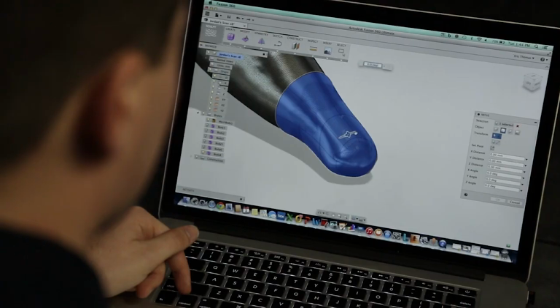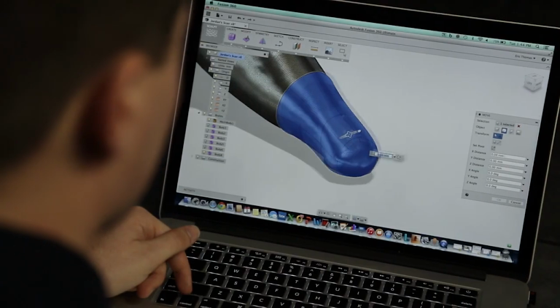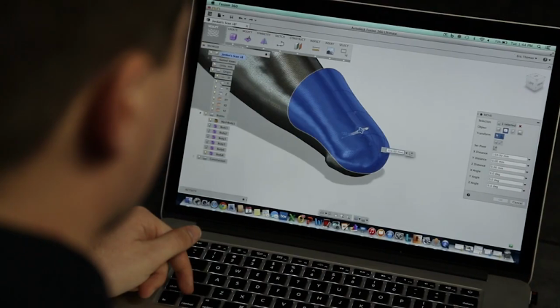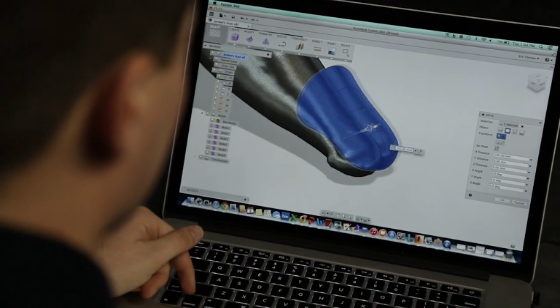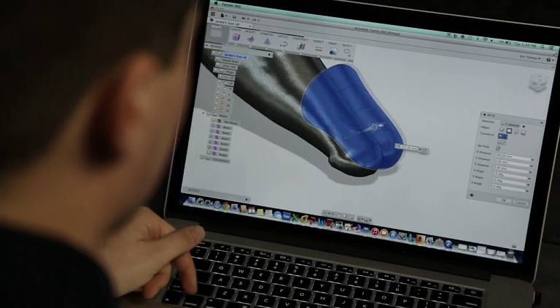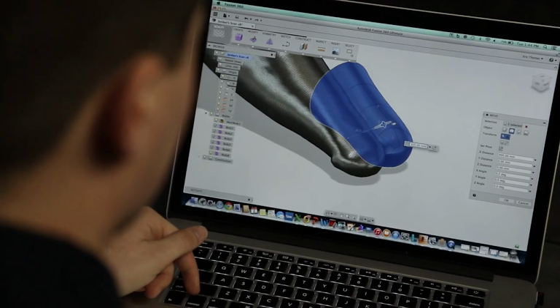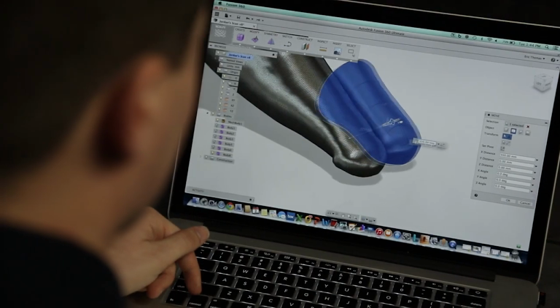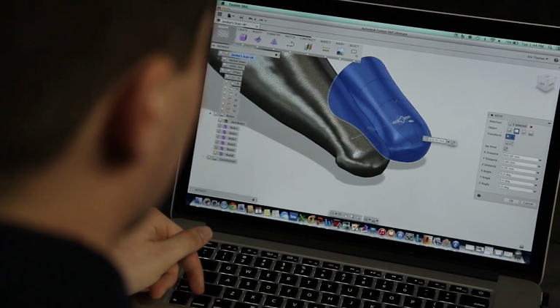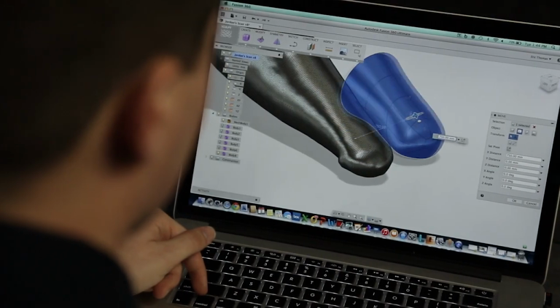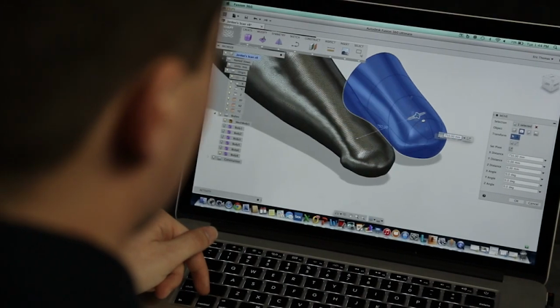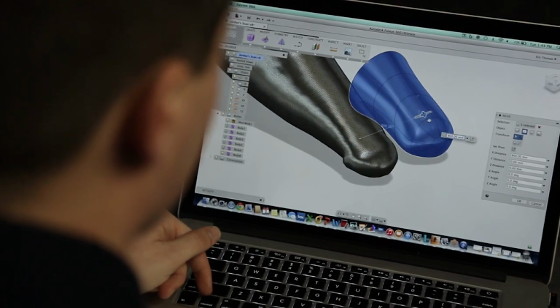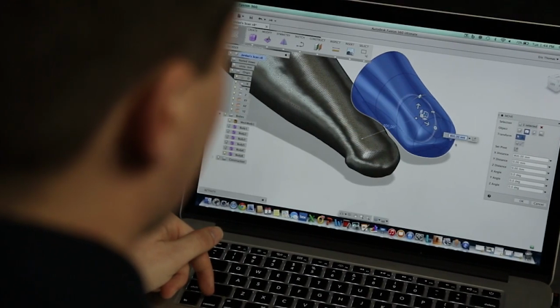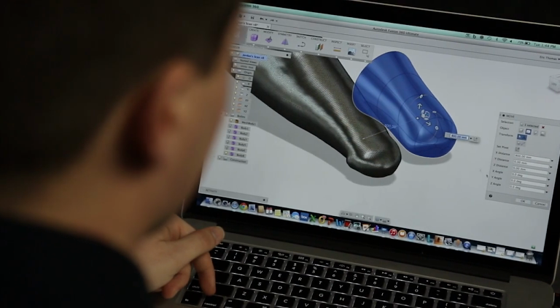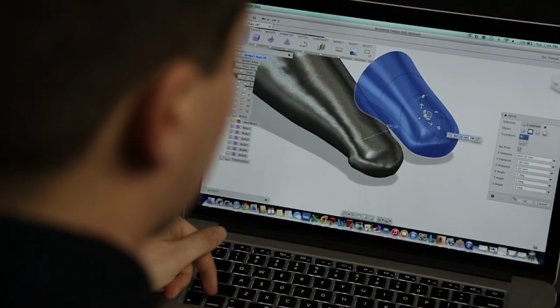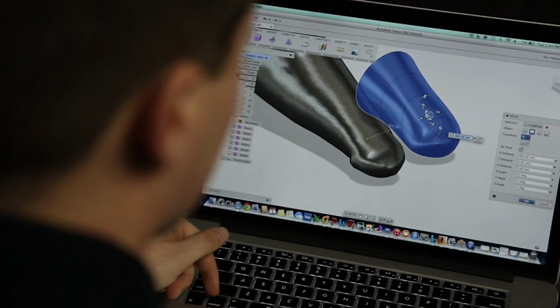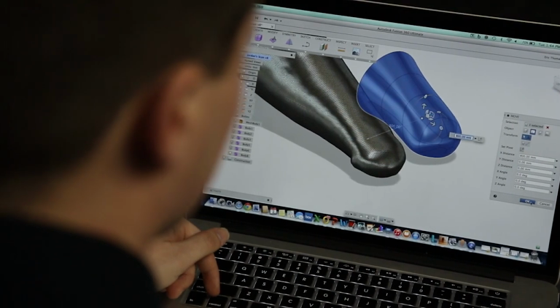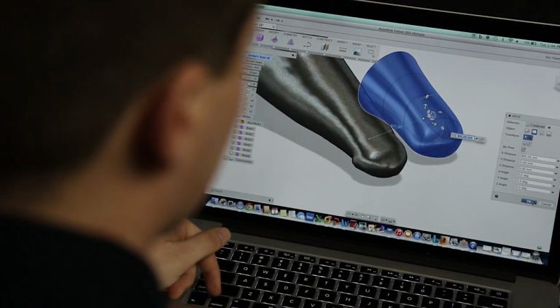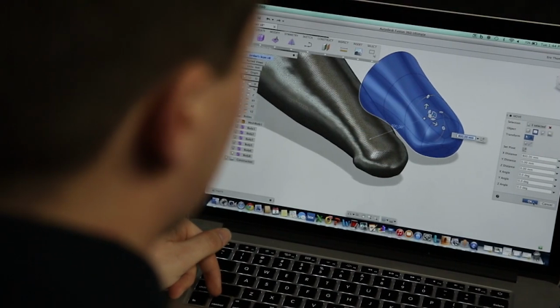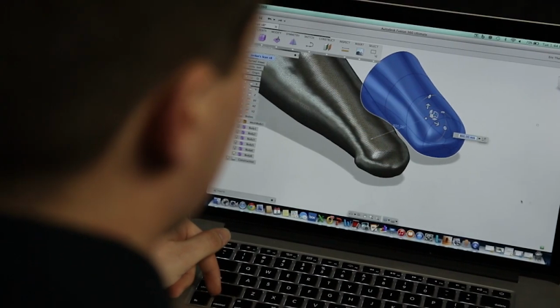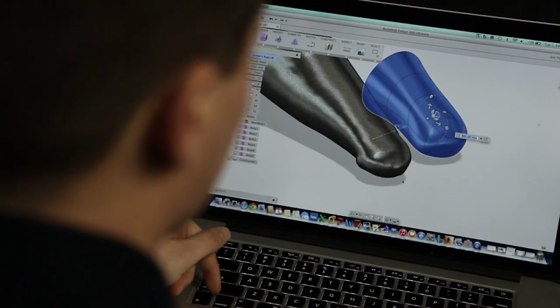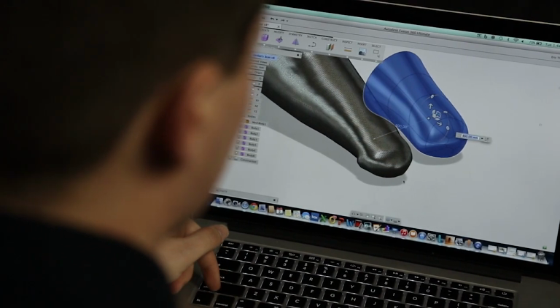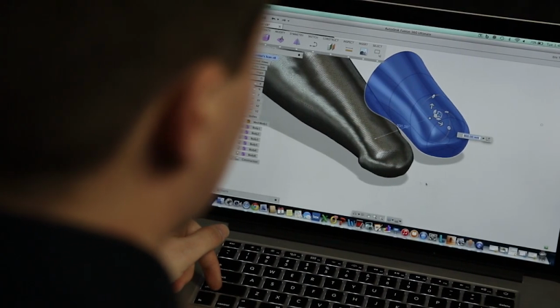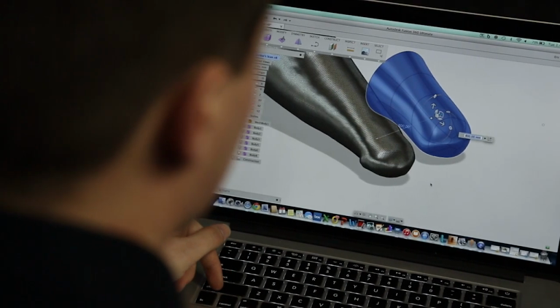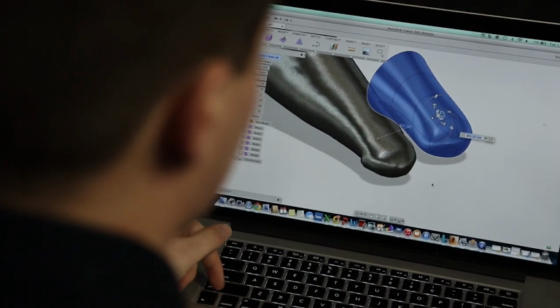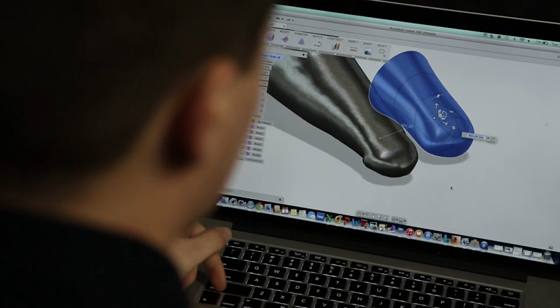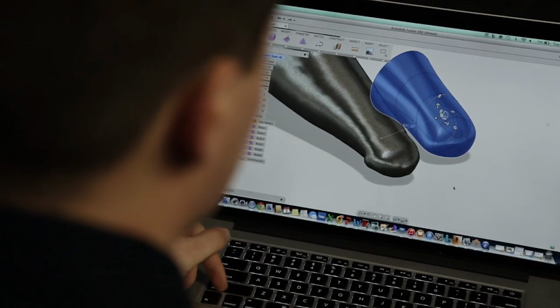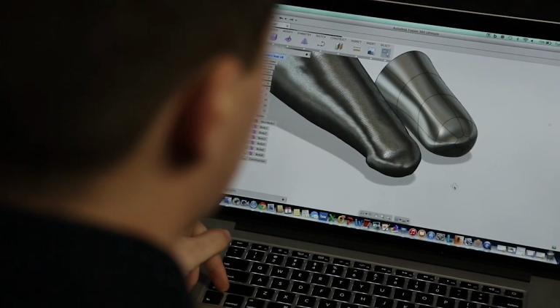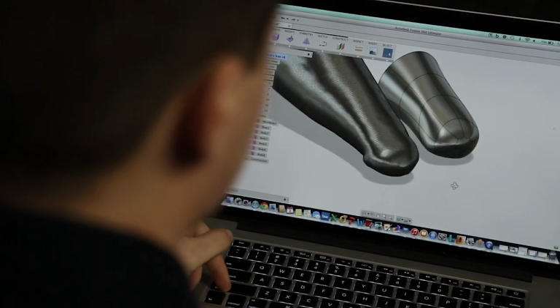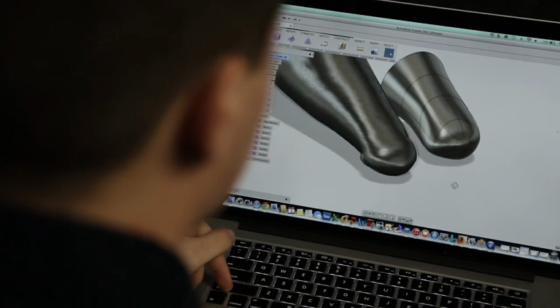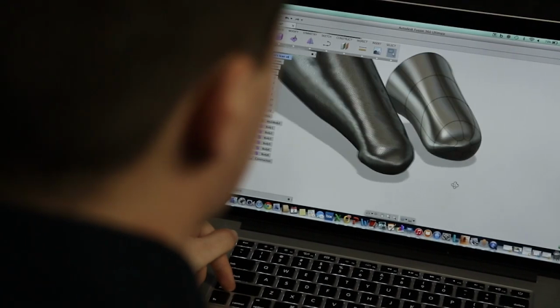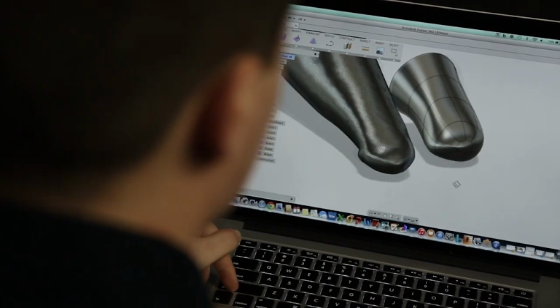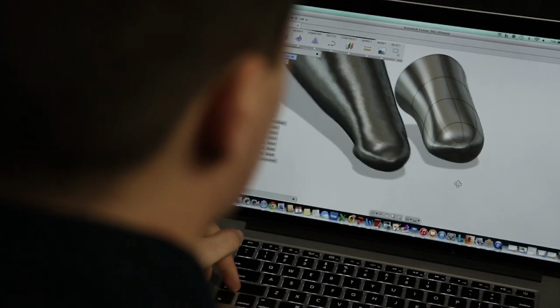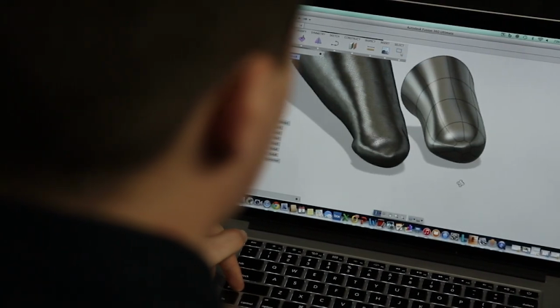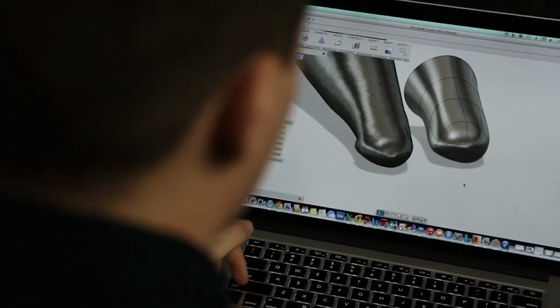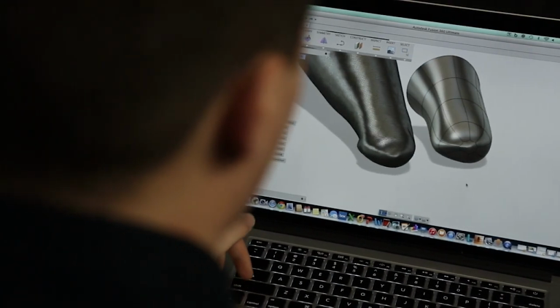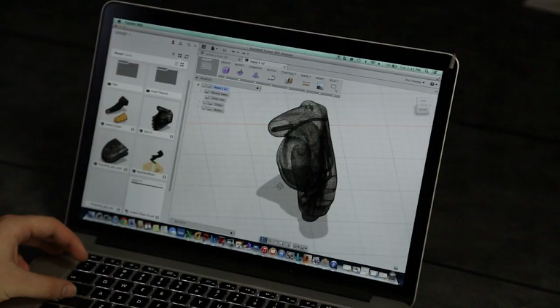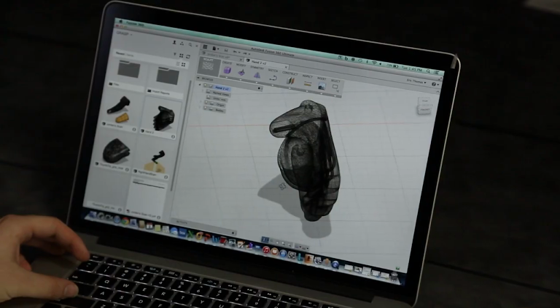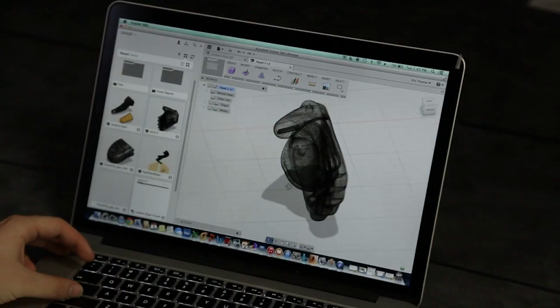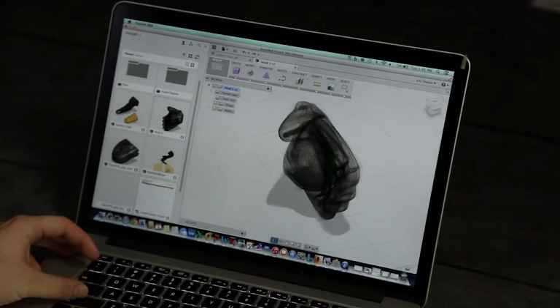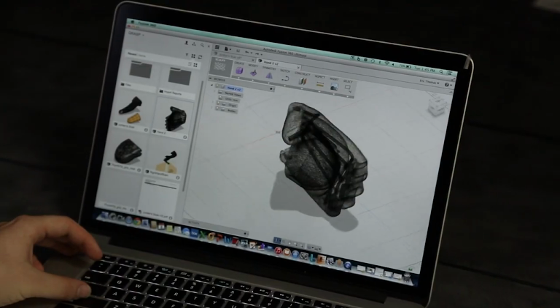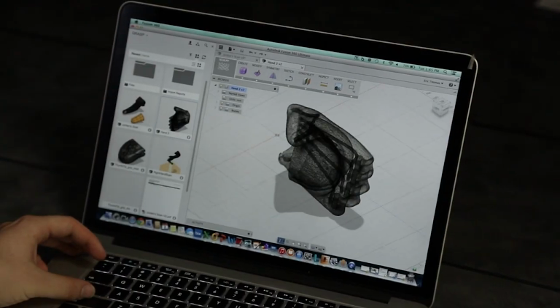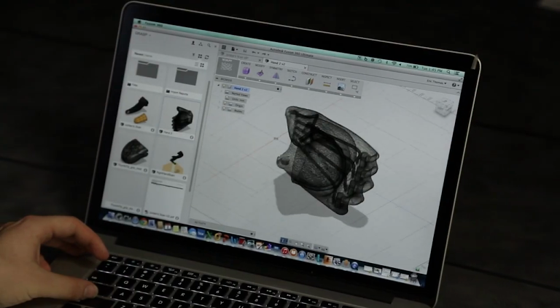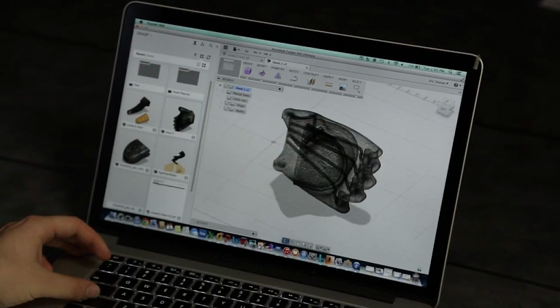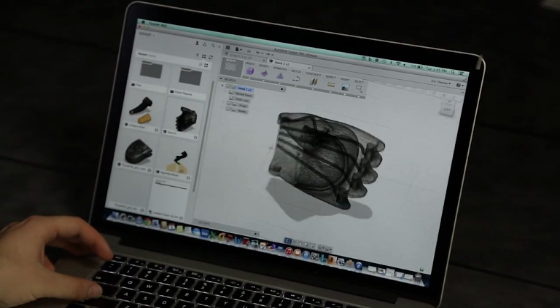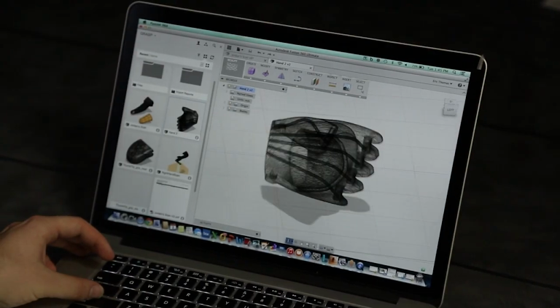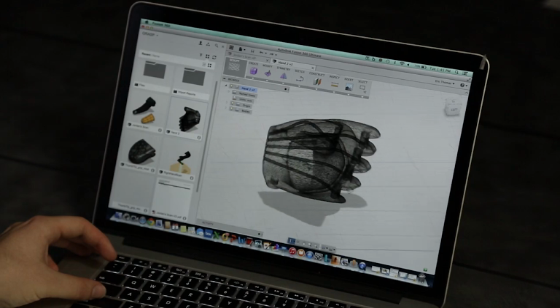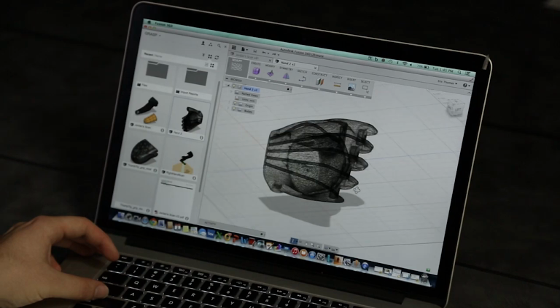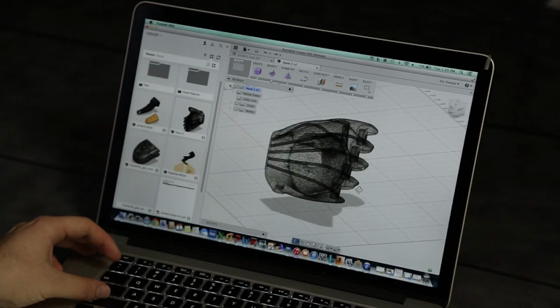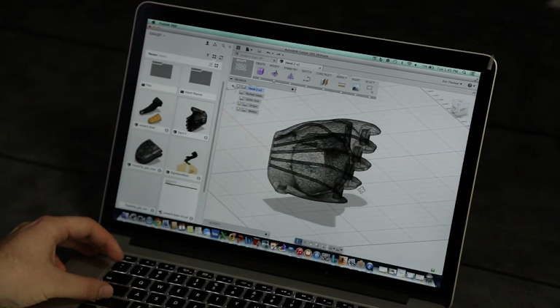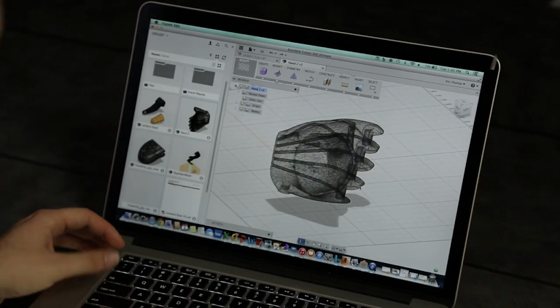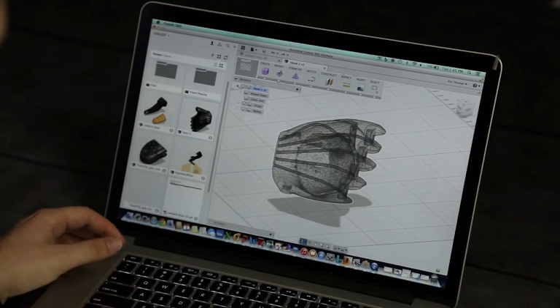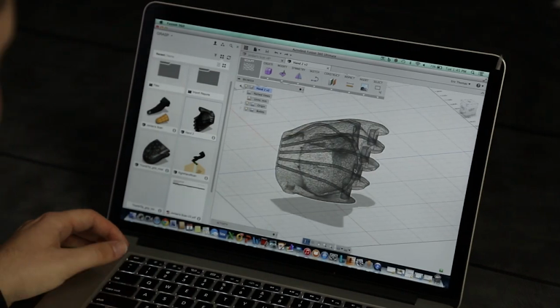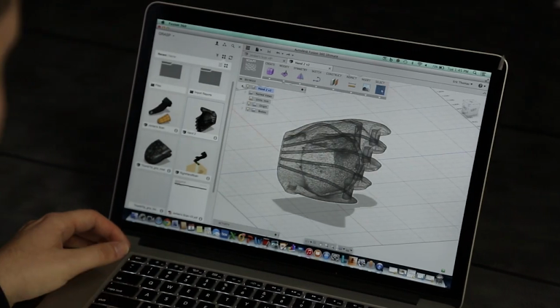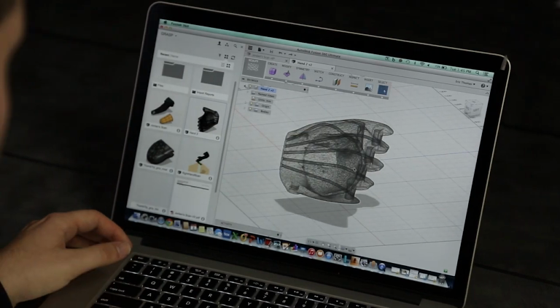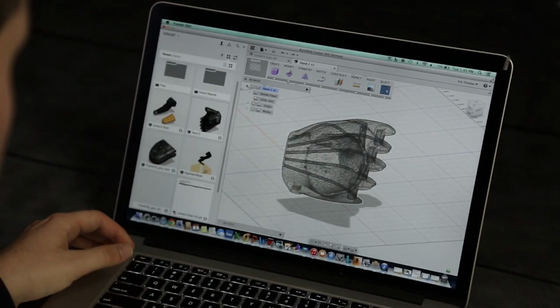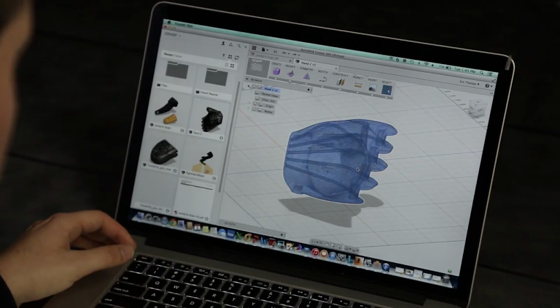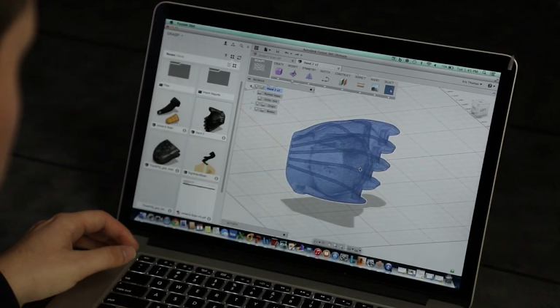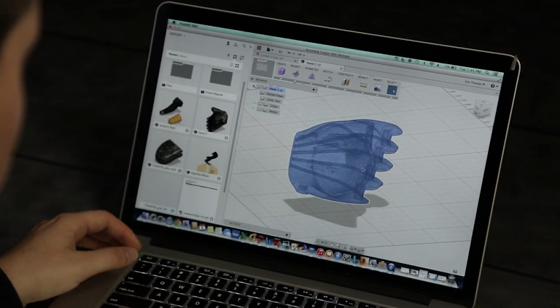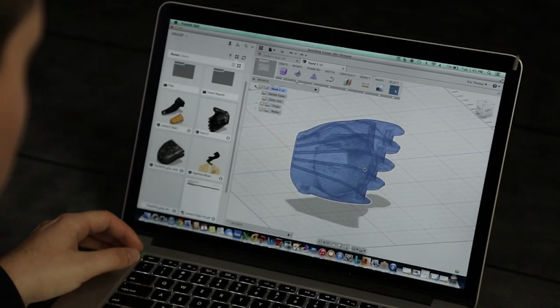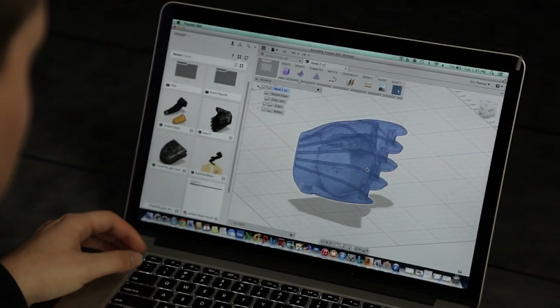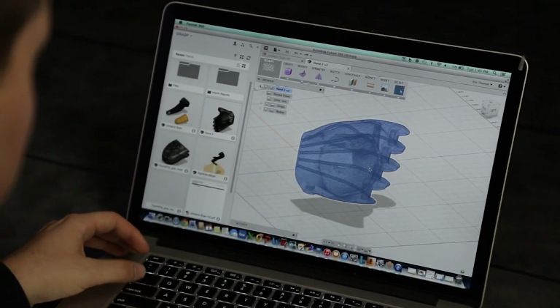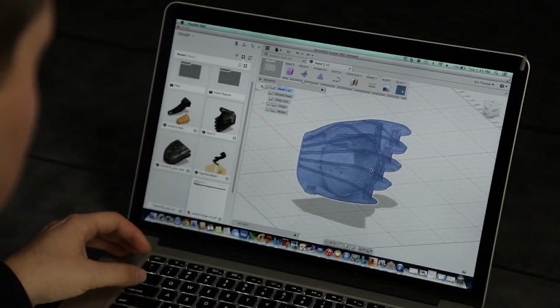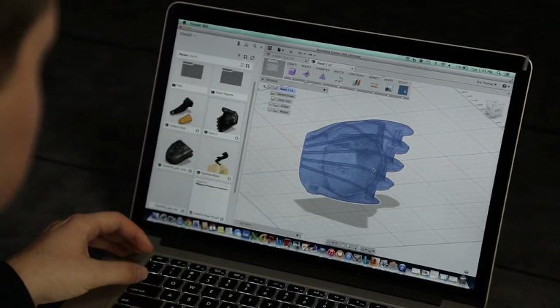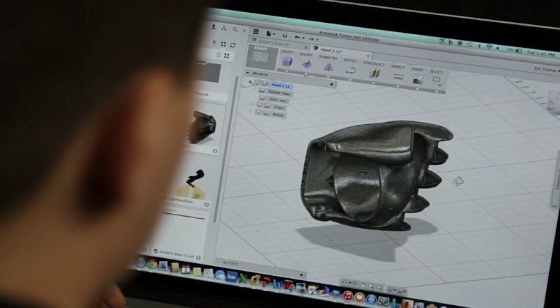We've worked on prosthetic hands. We 3D scanned the student, imported it, then pulled and made a cap for his hand.